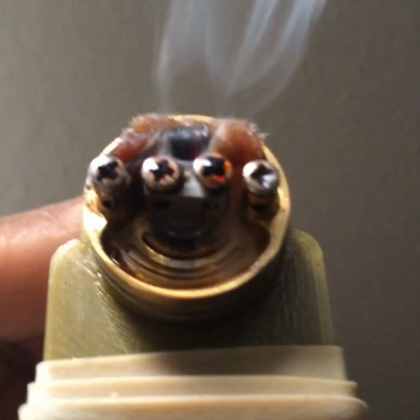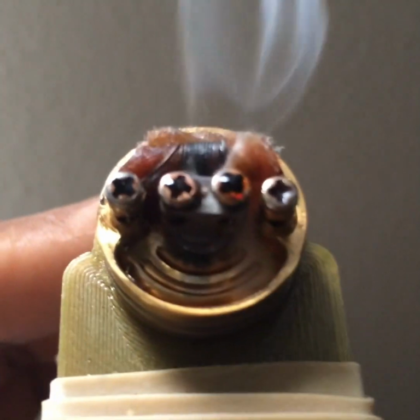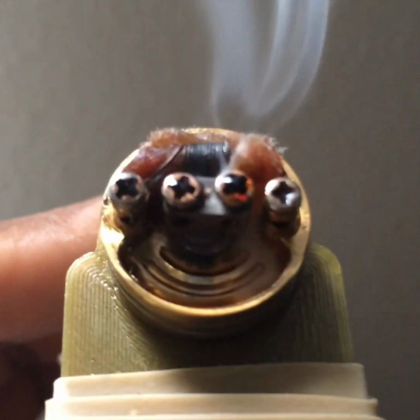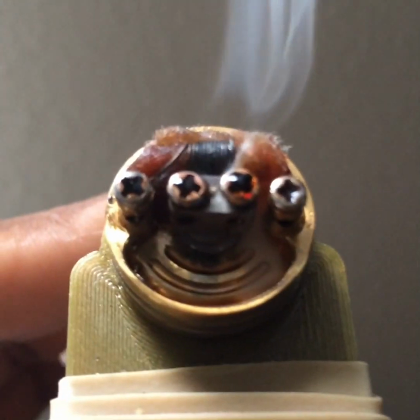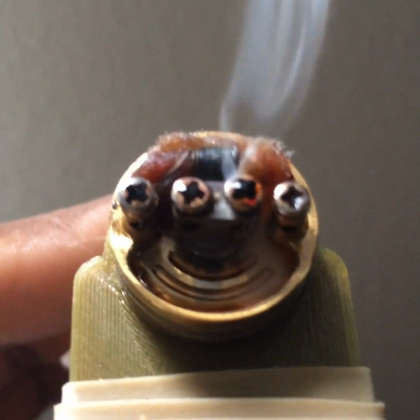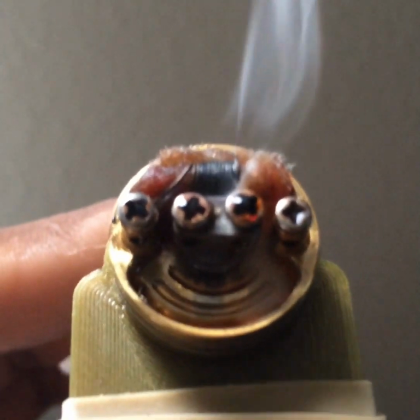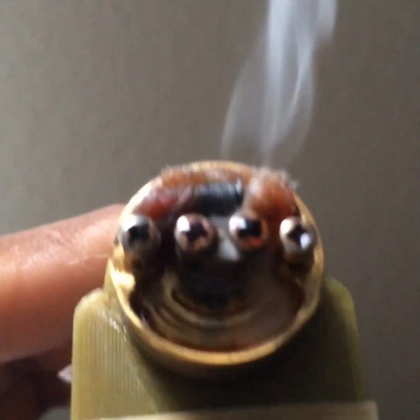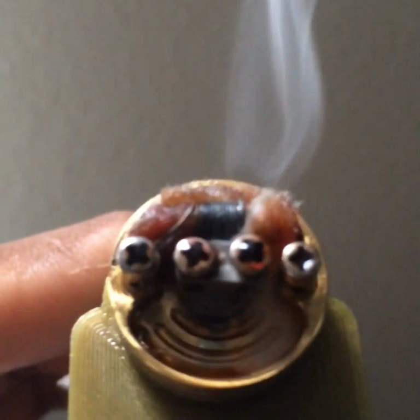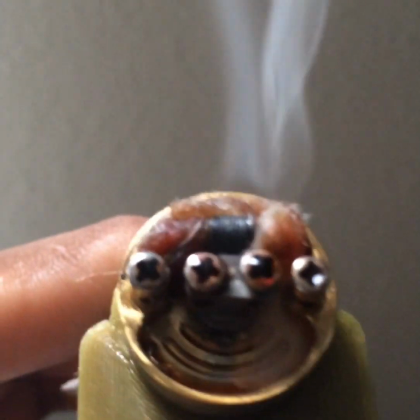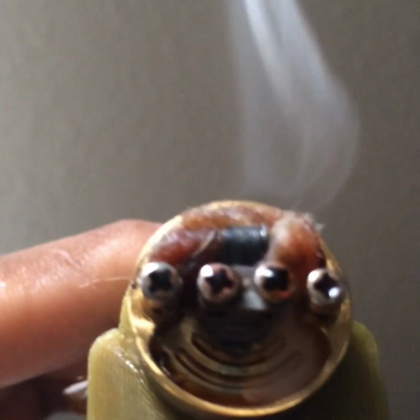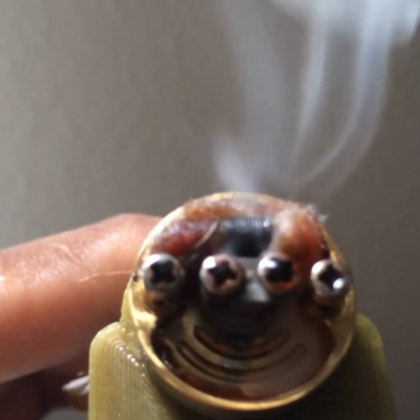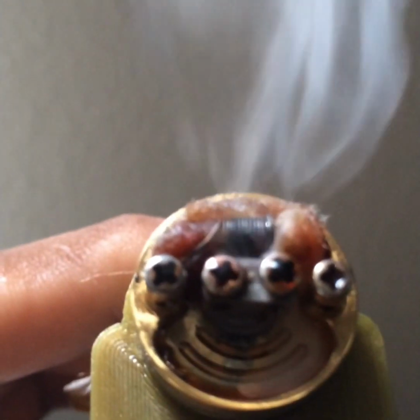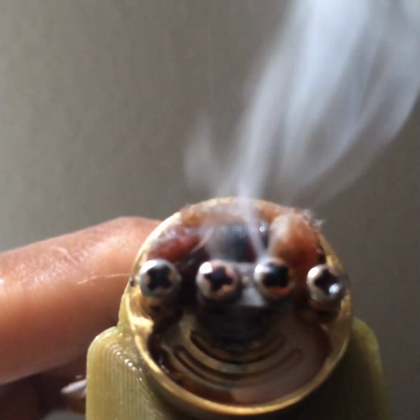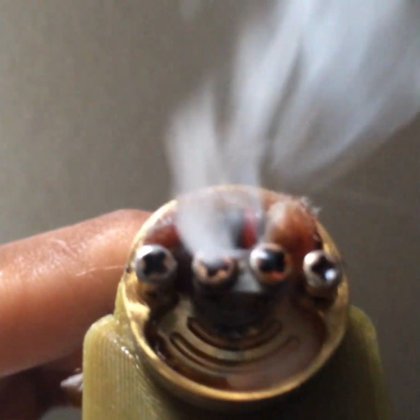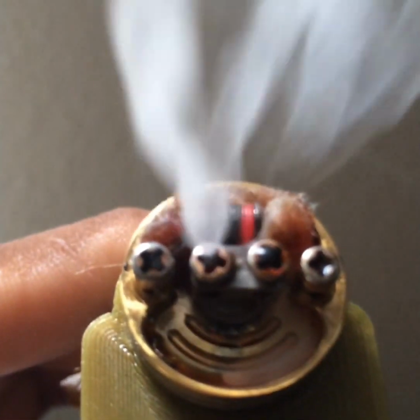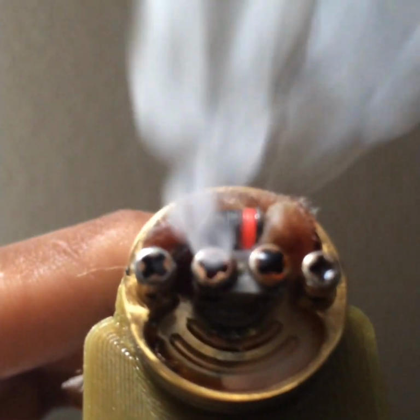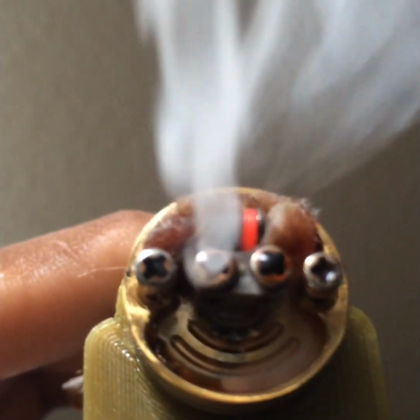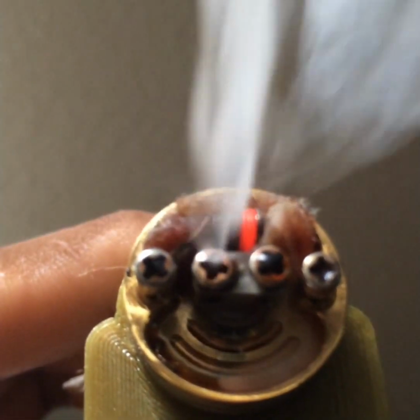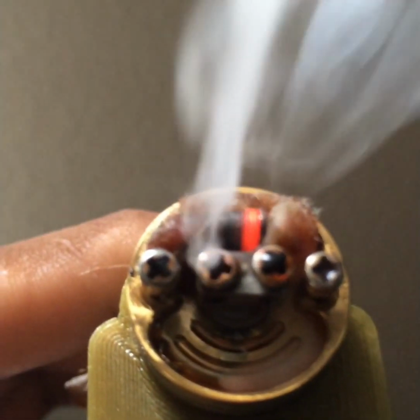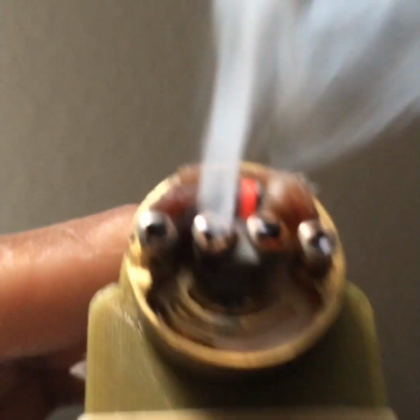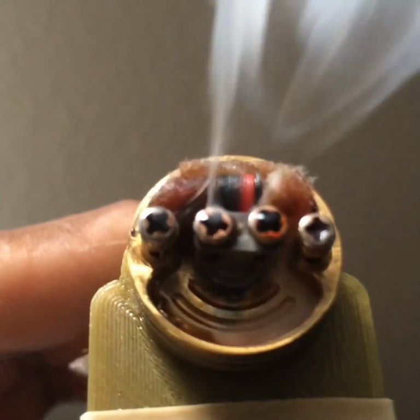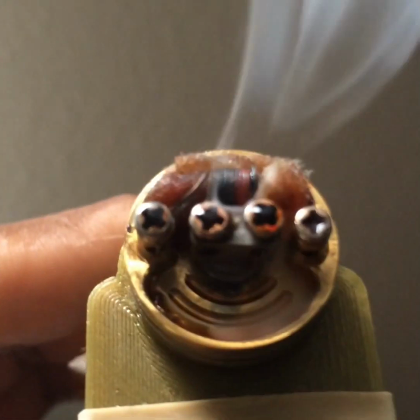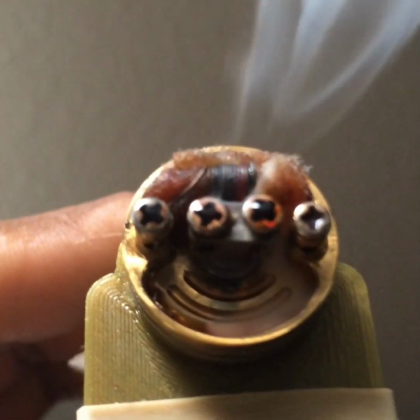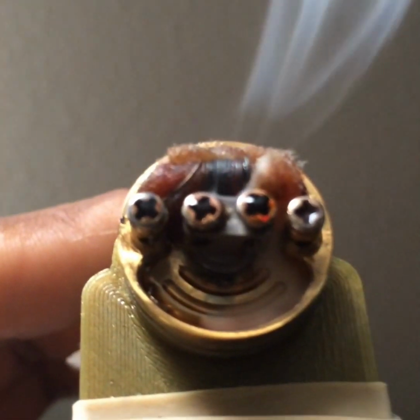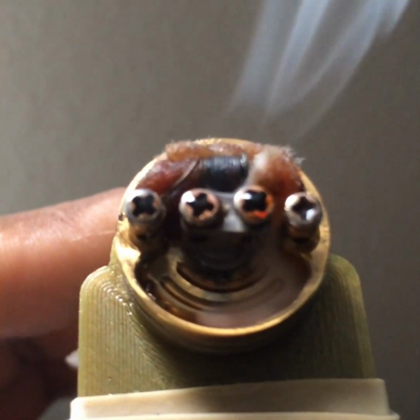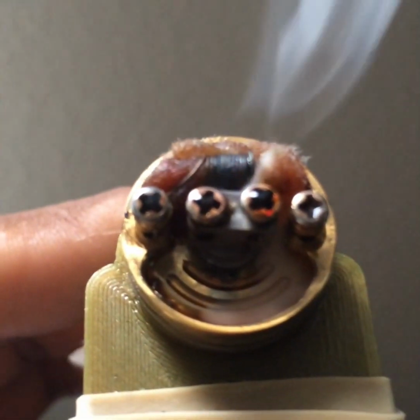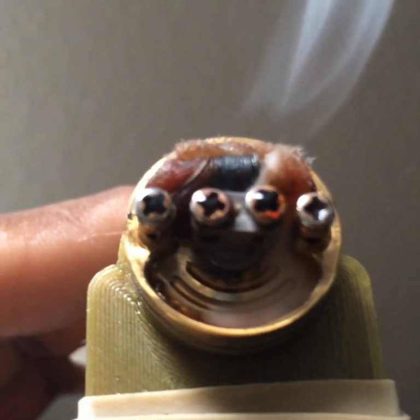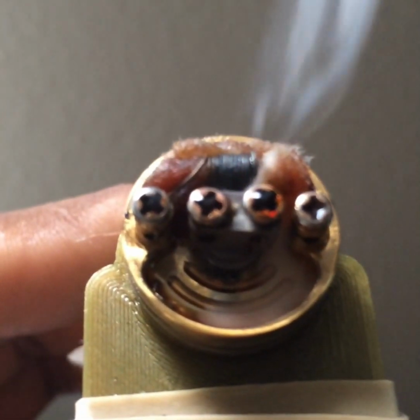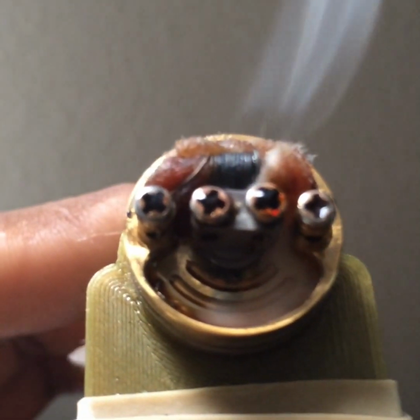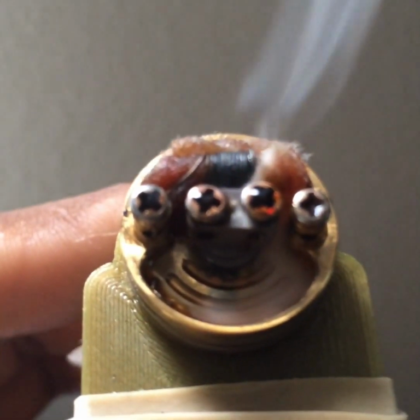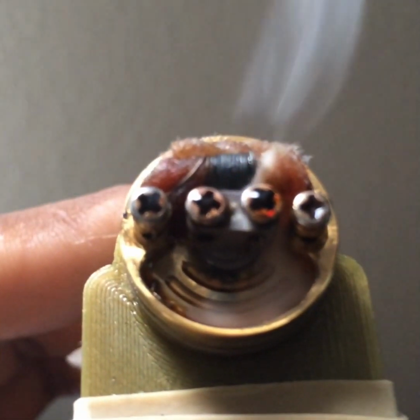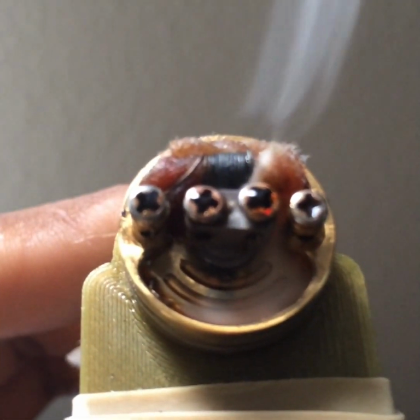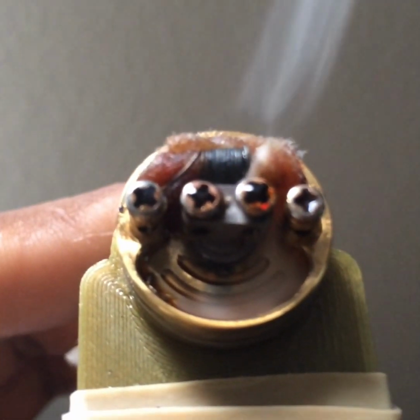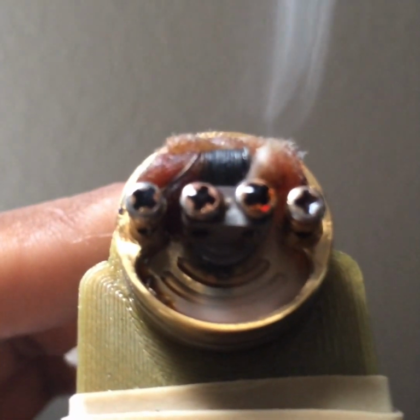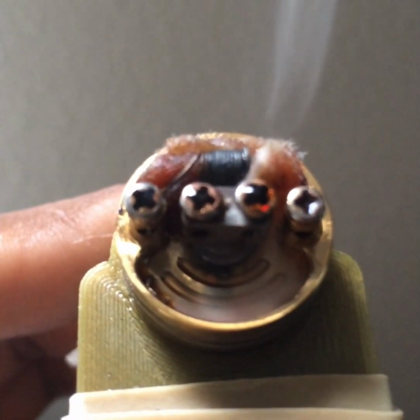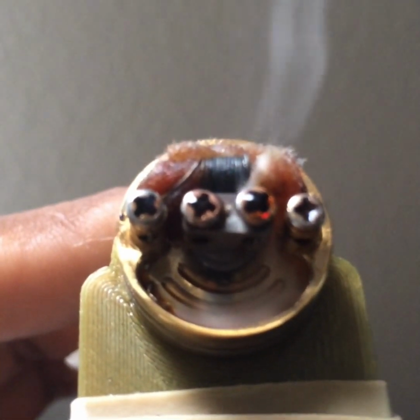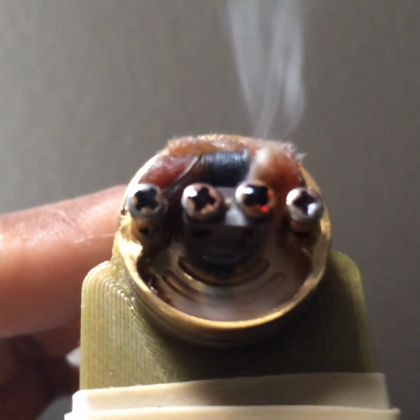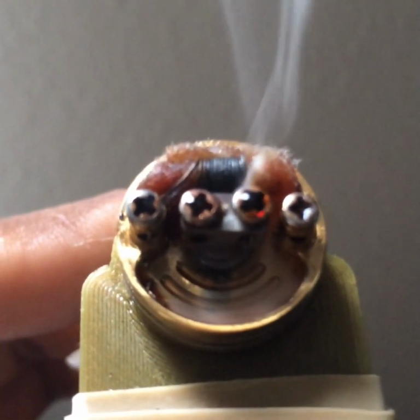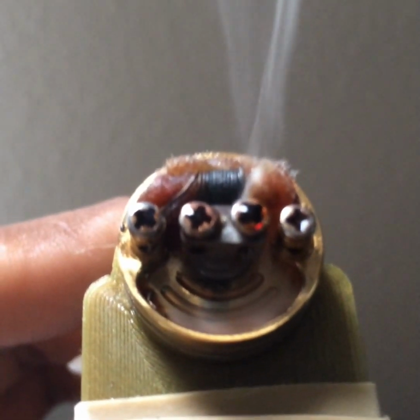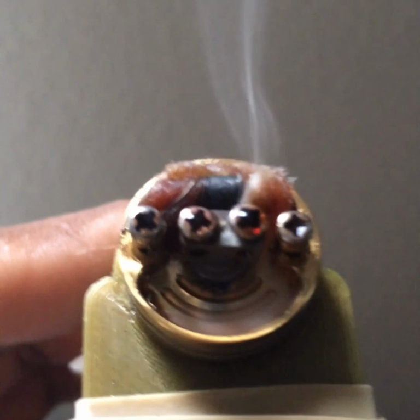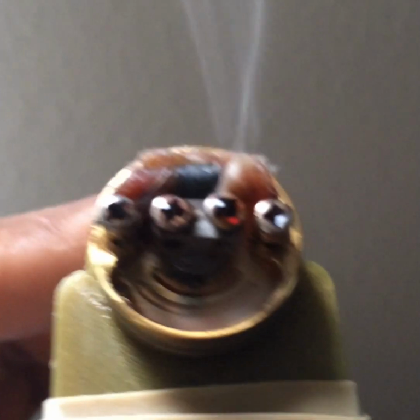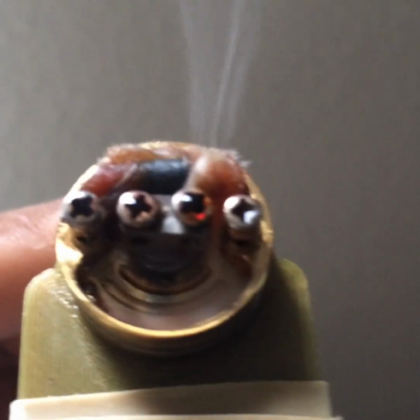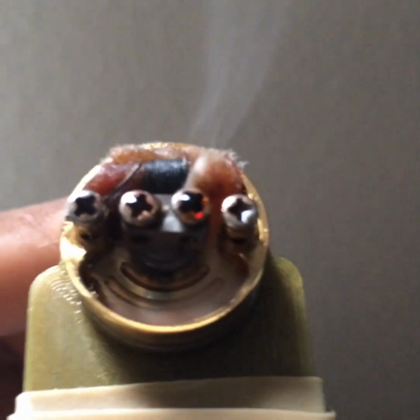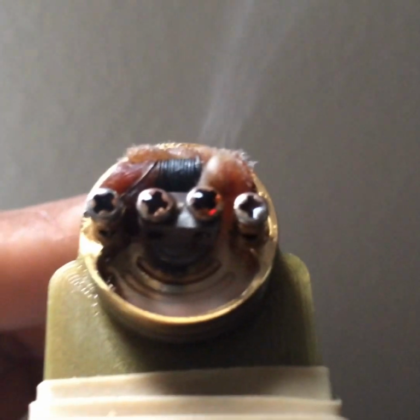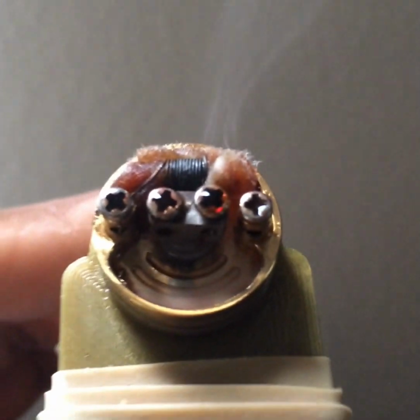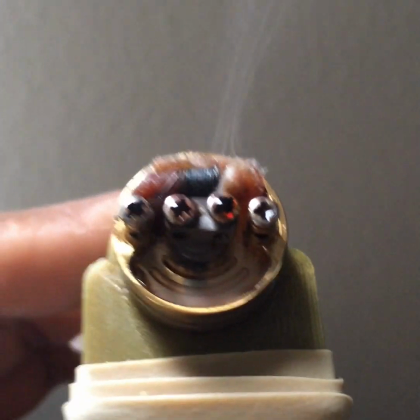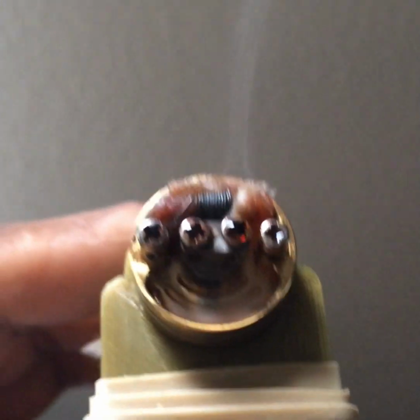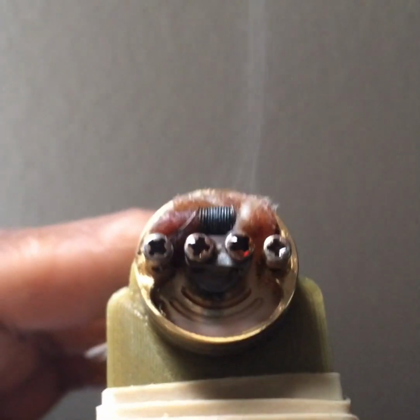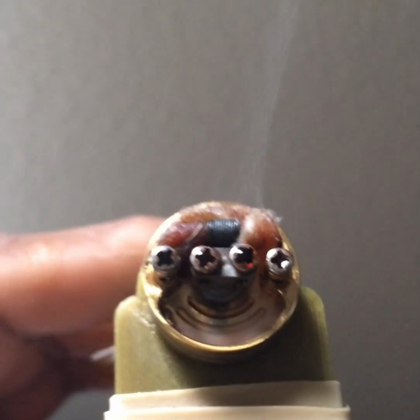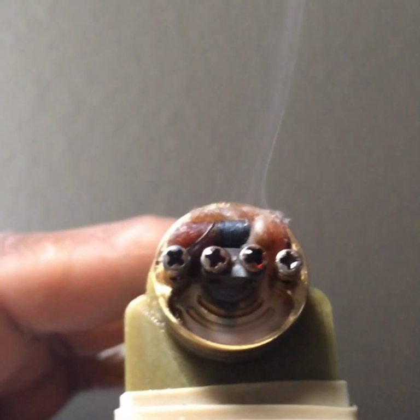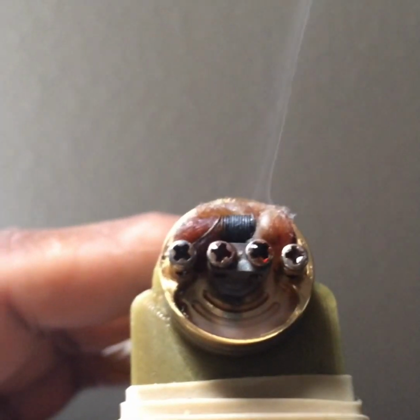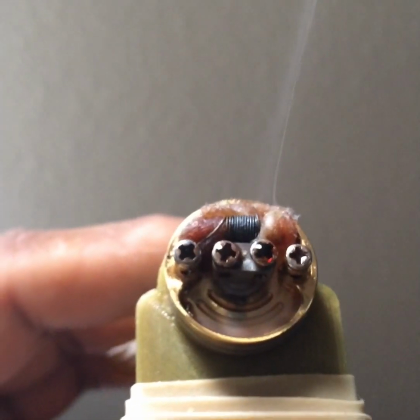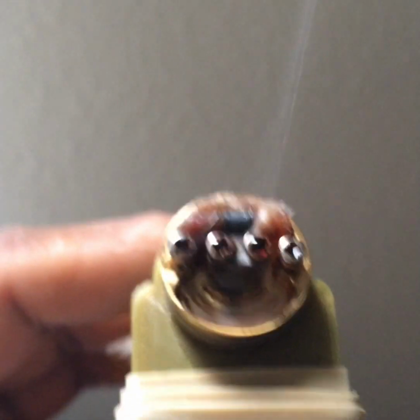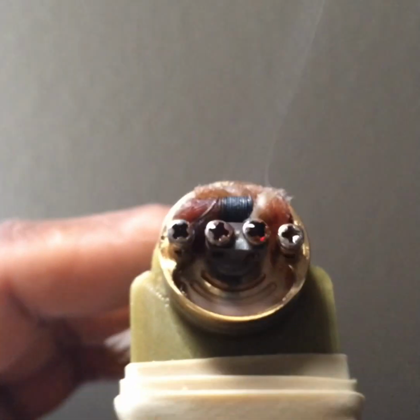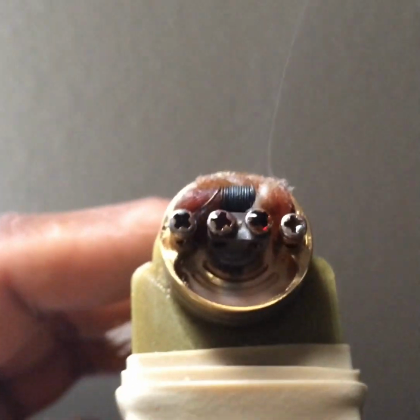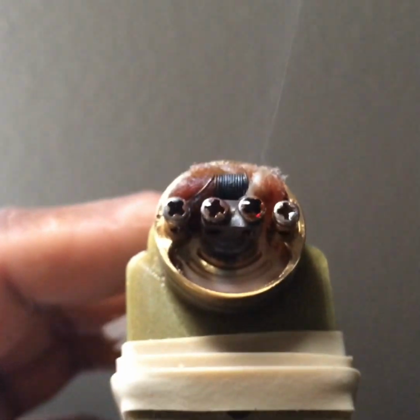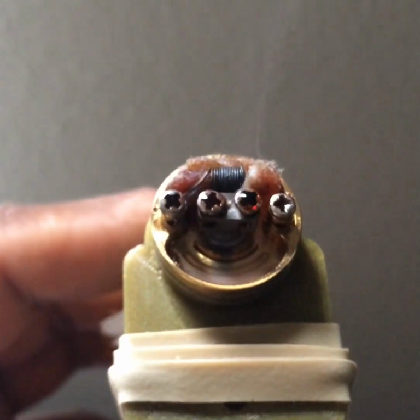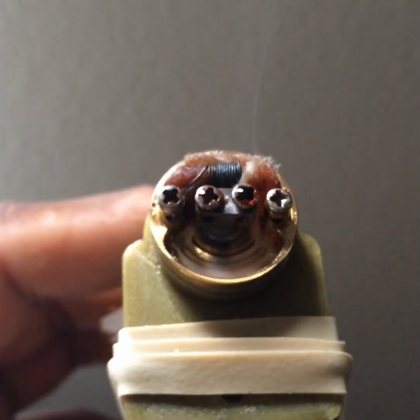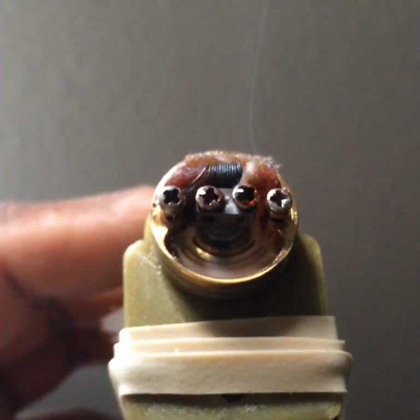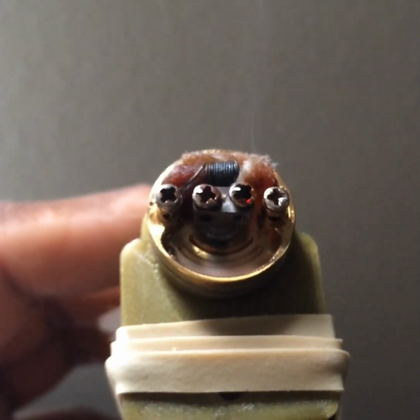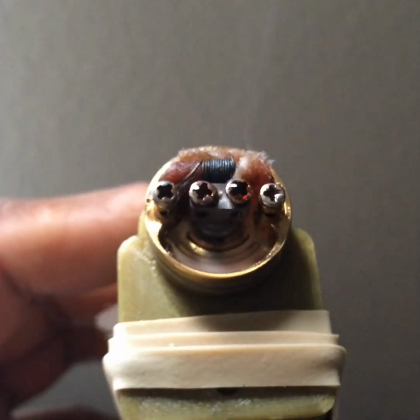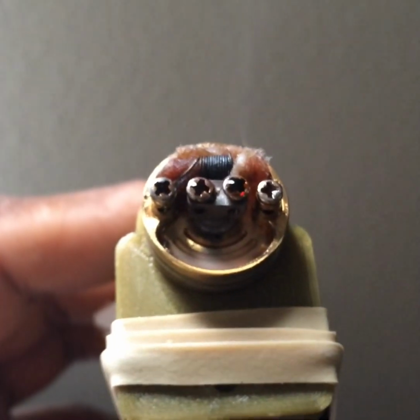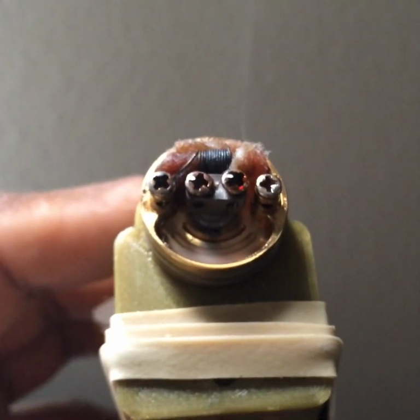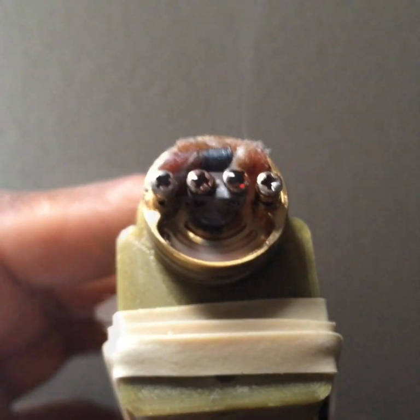See the hotspot? Yep, that is the problem.